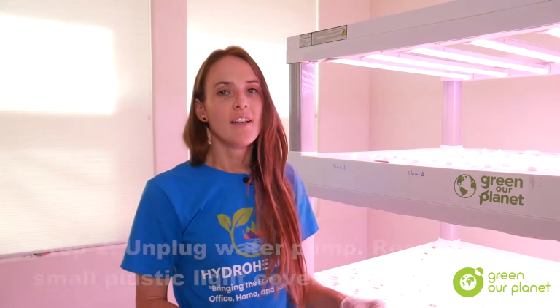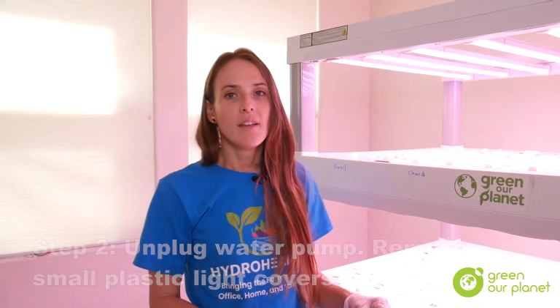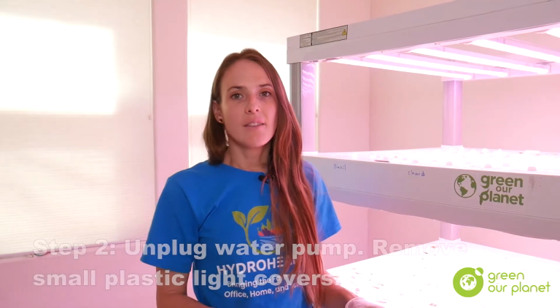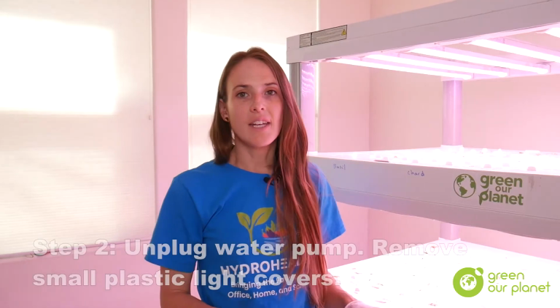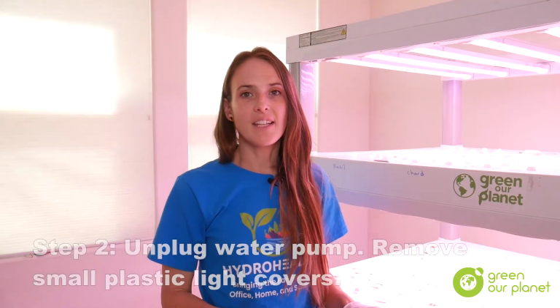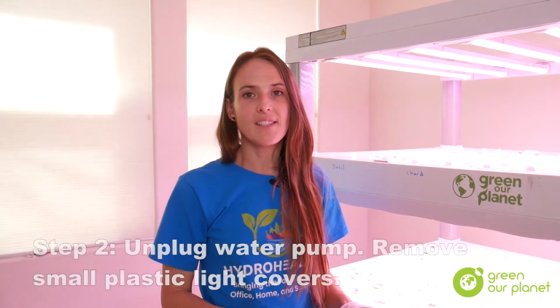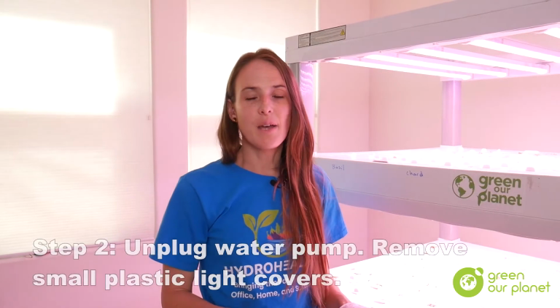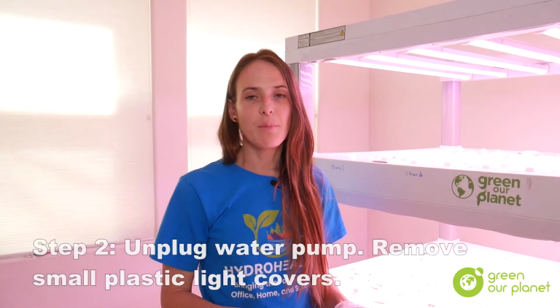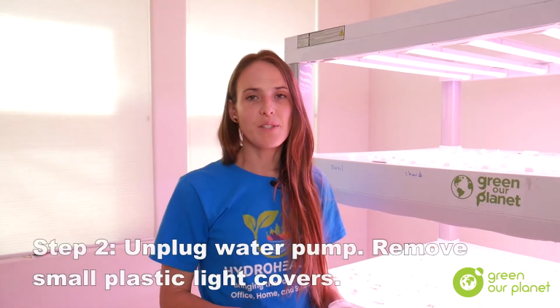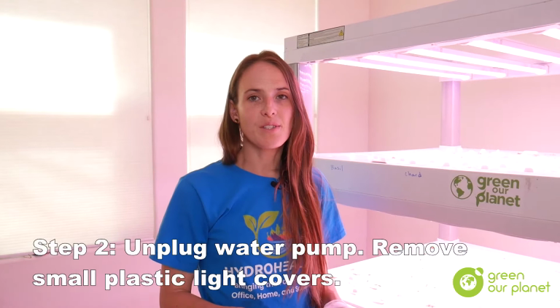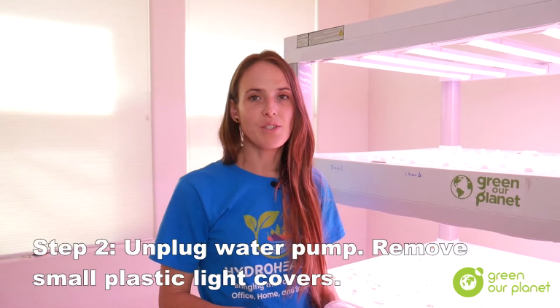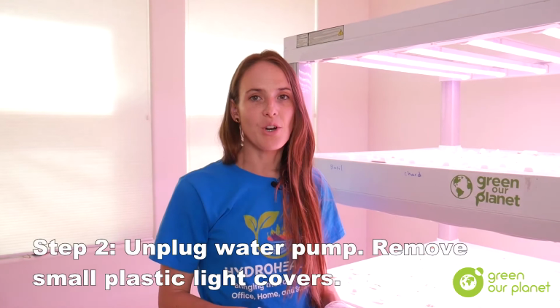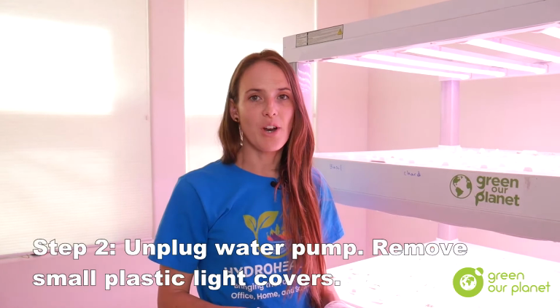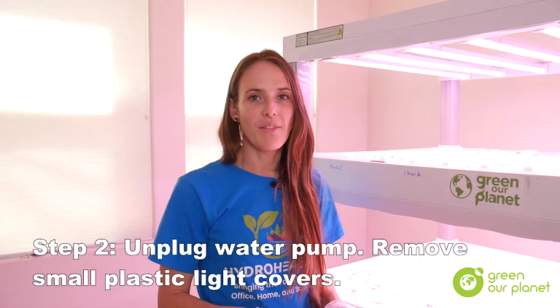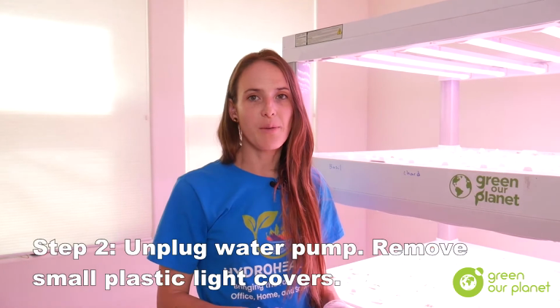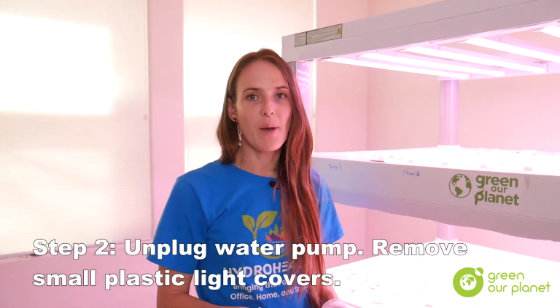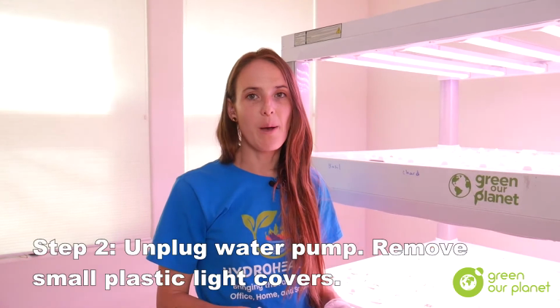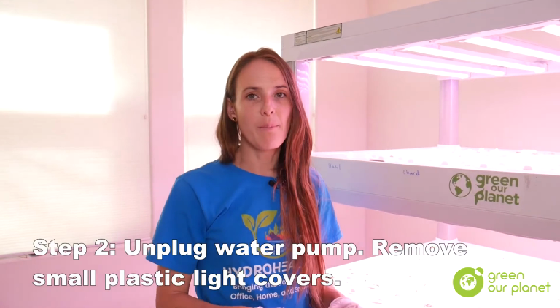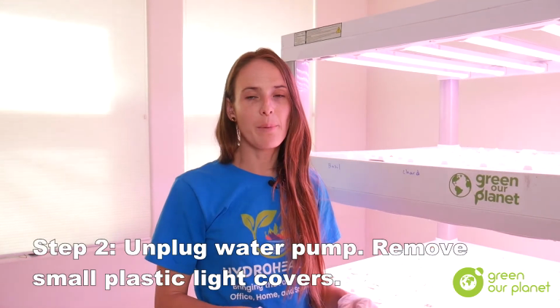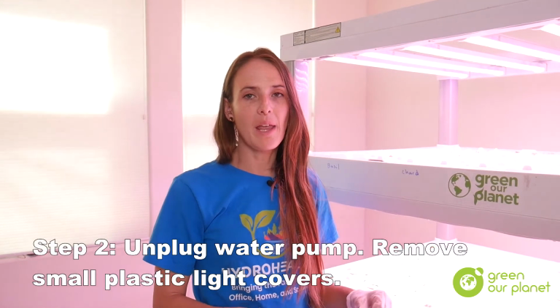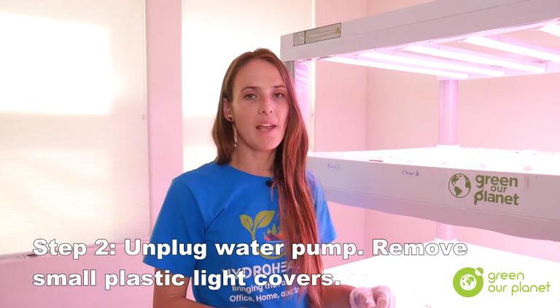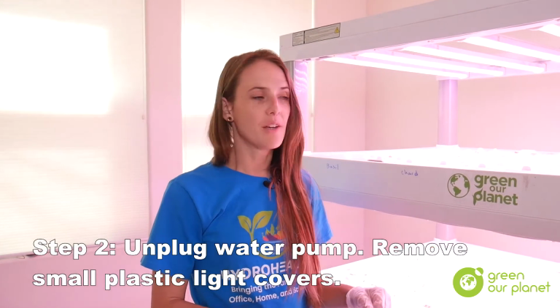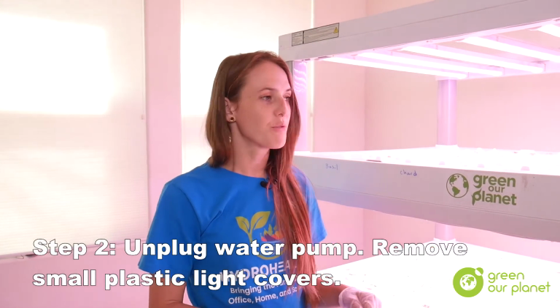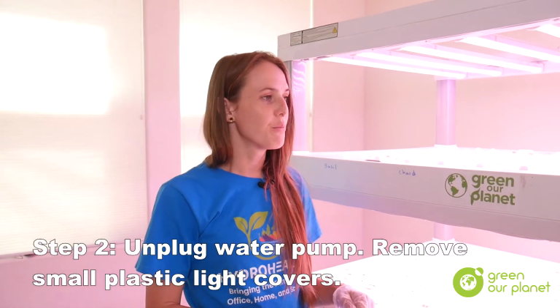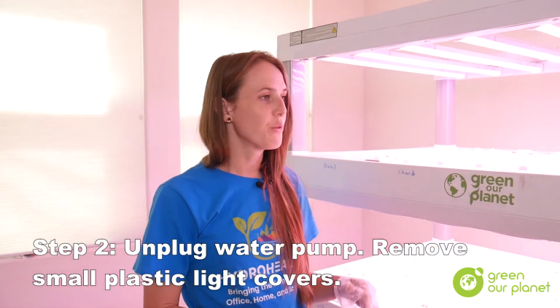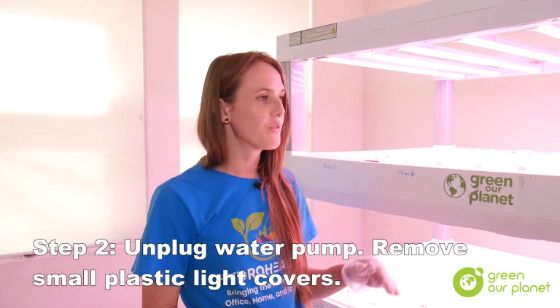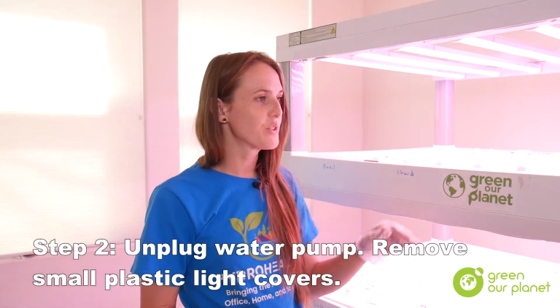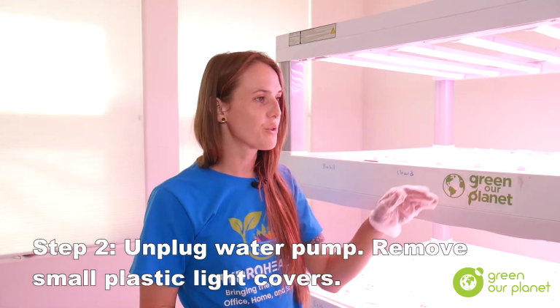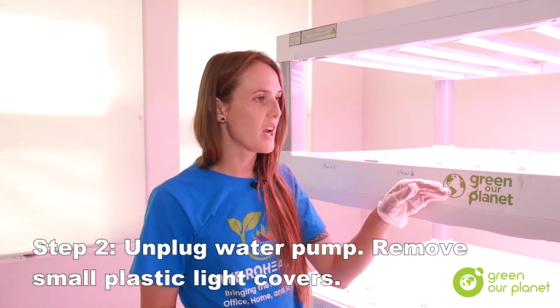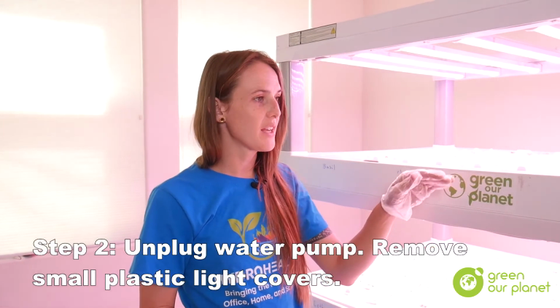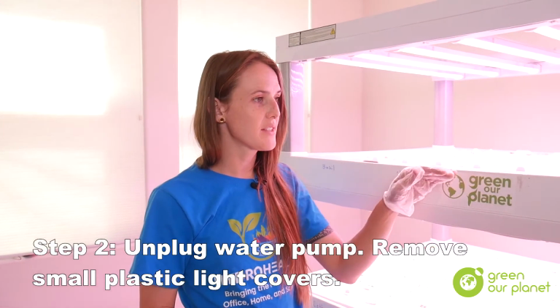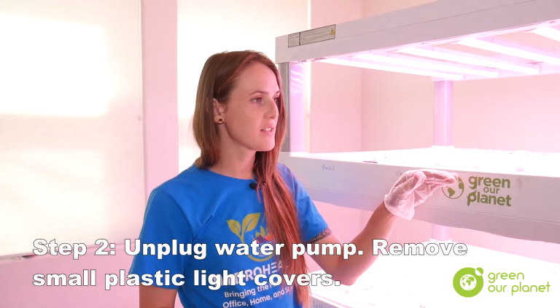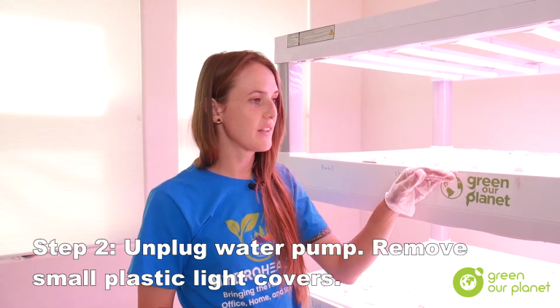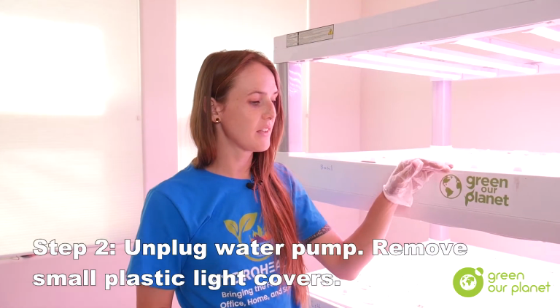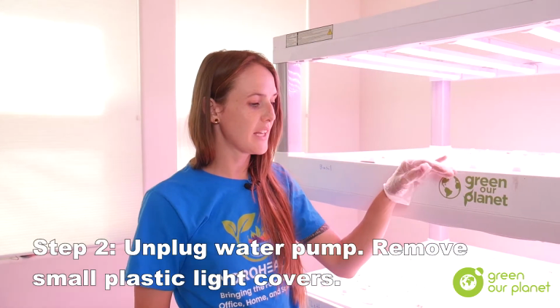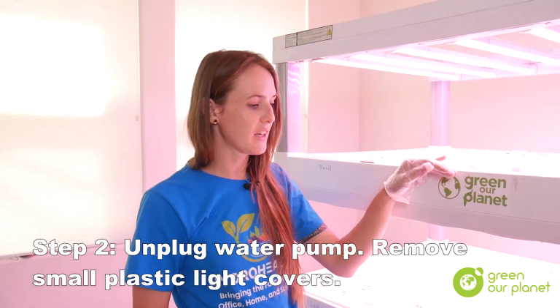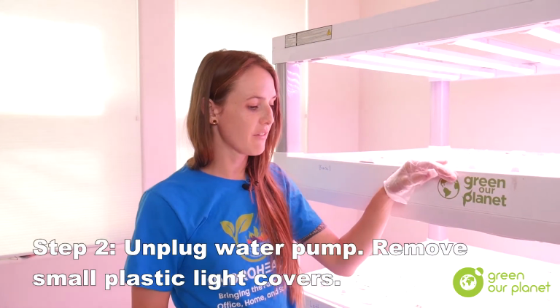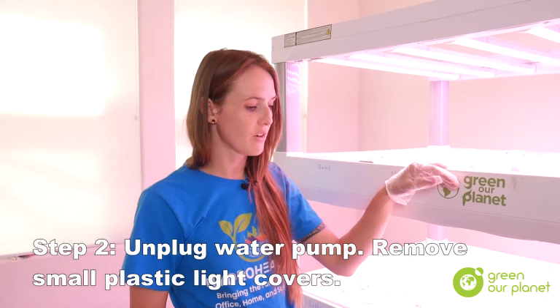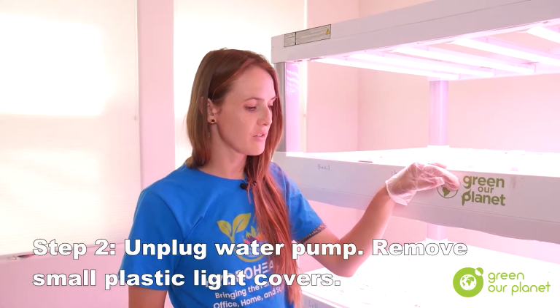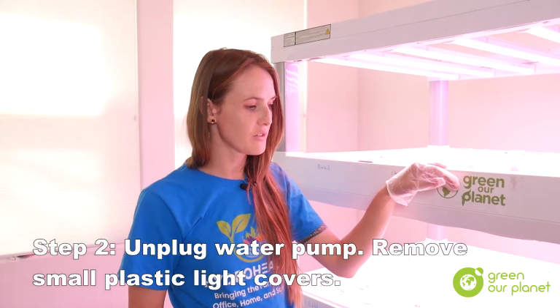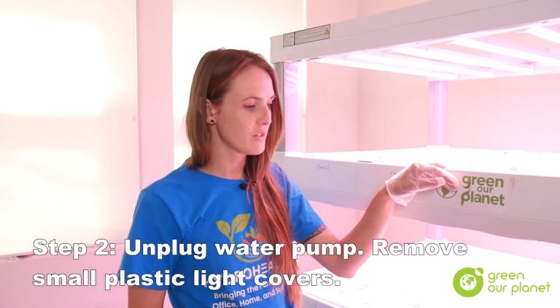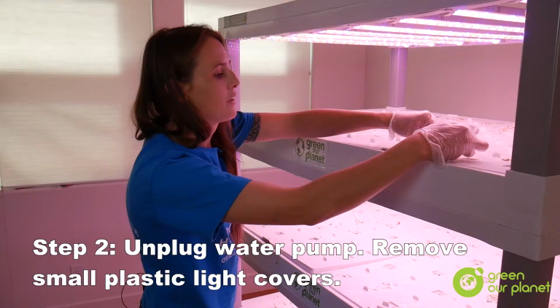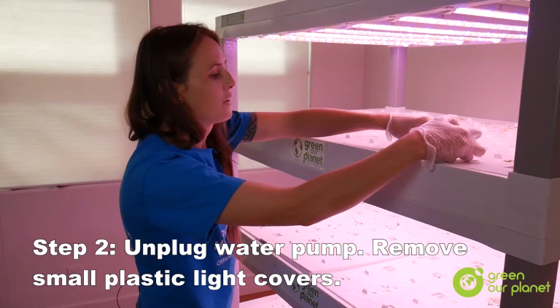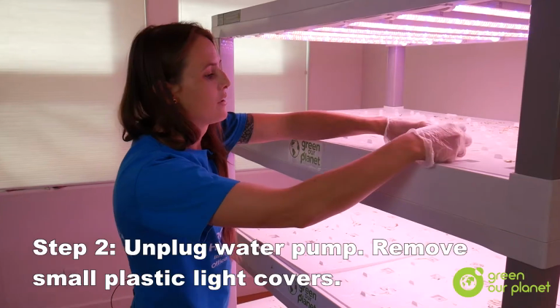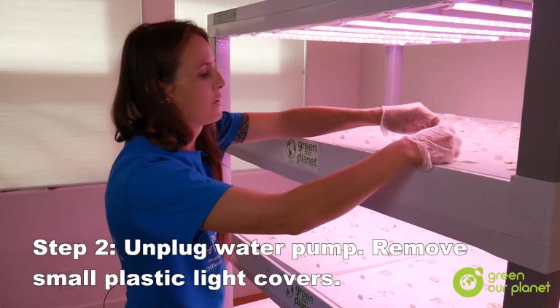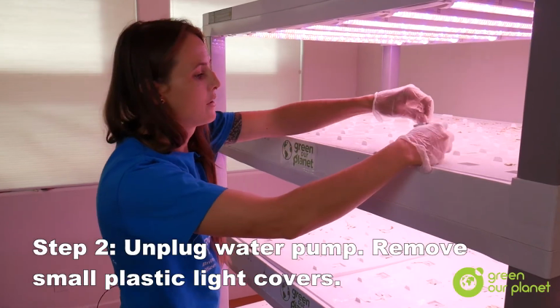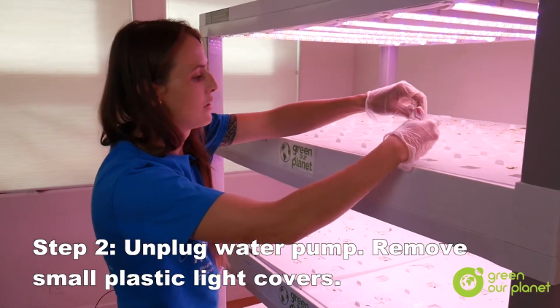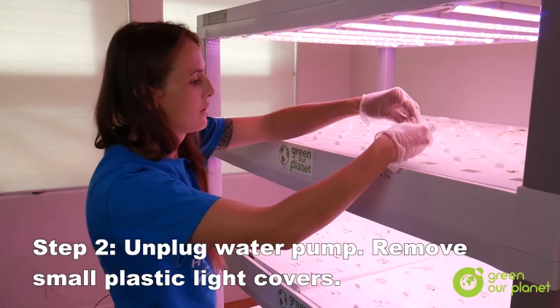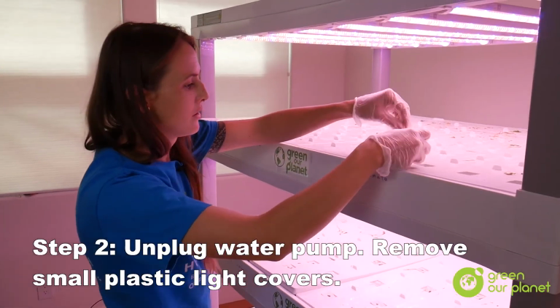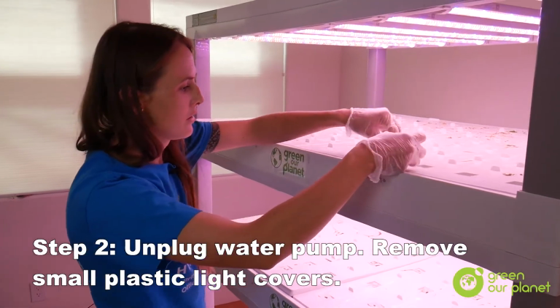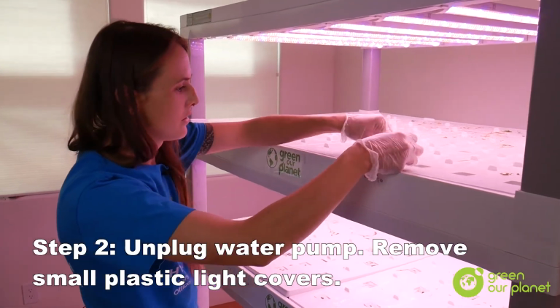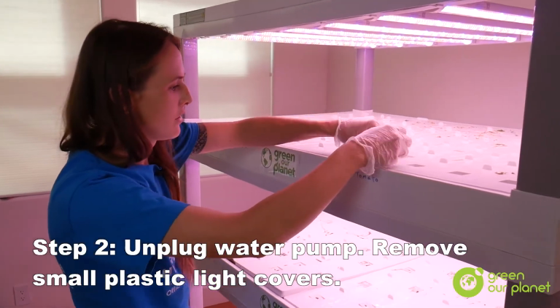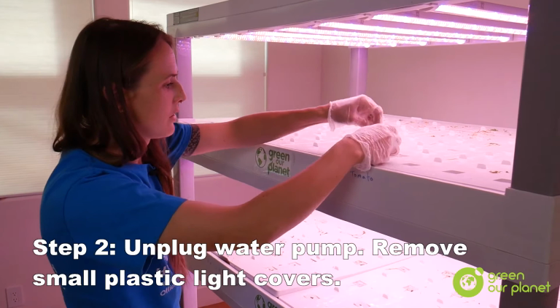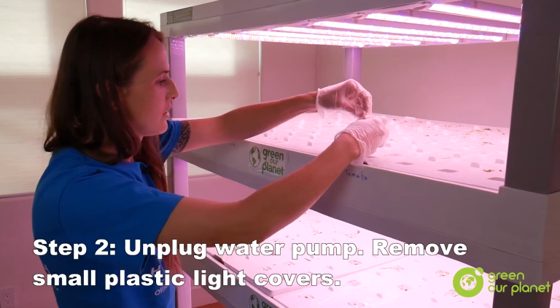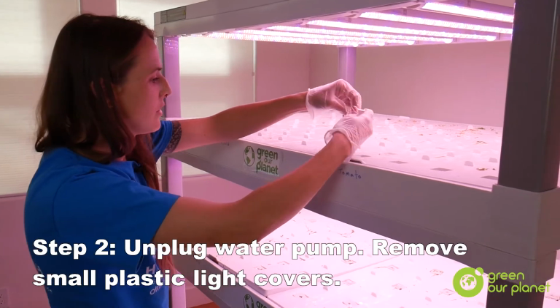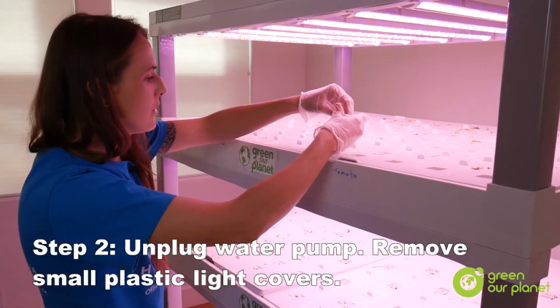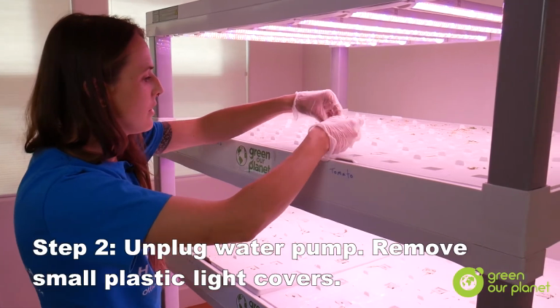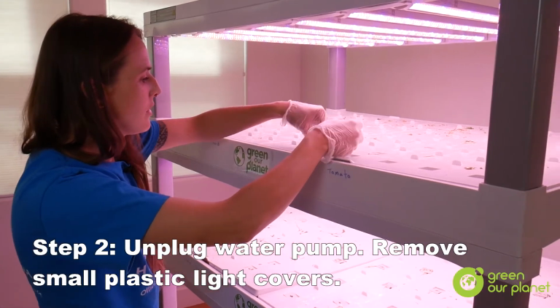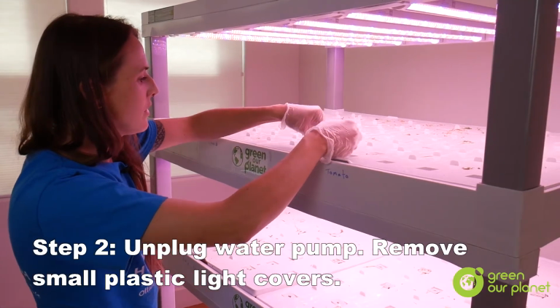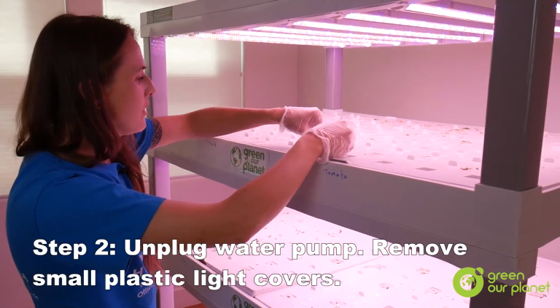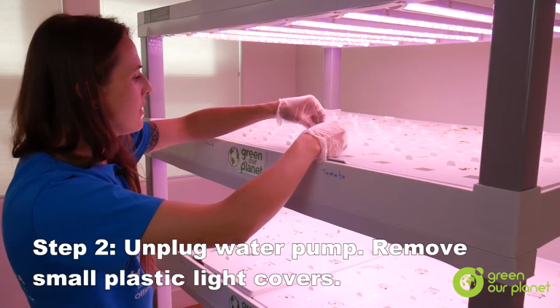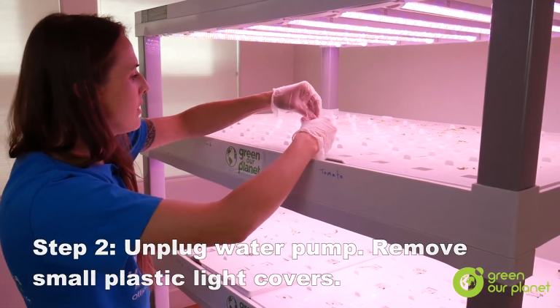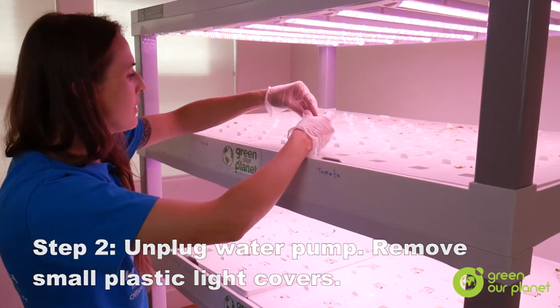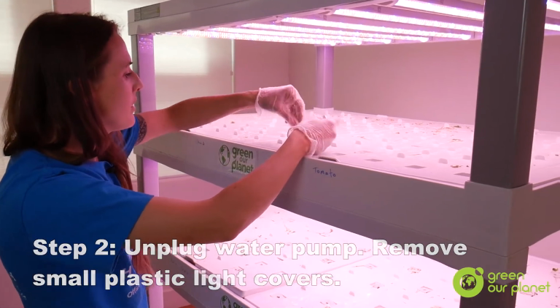The next step is to turn off the pump and remove the trays and the light covers and dams to start draining the water from the system.